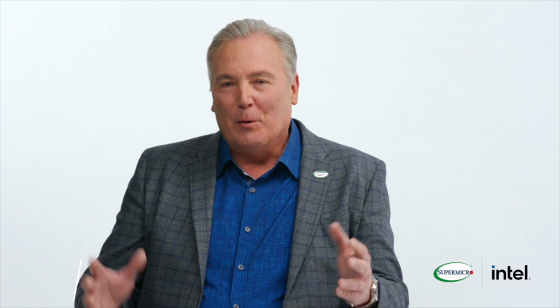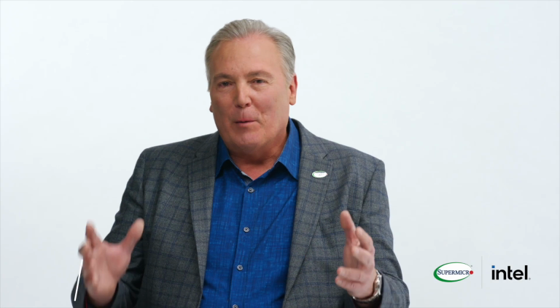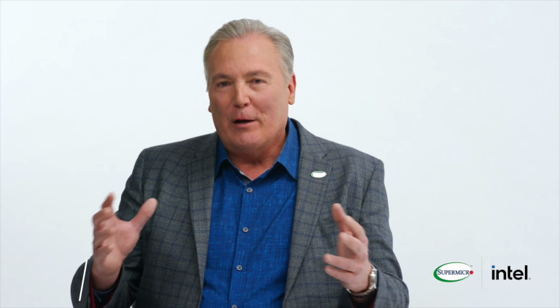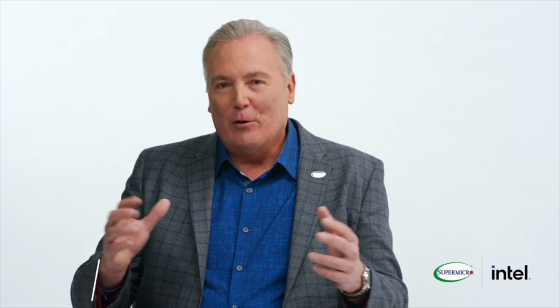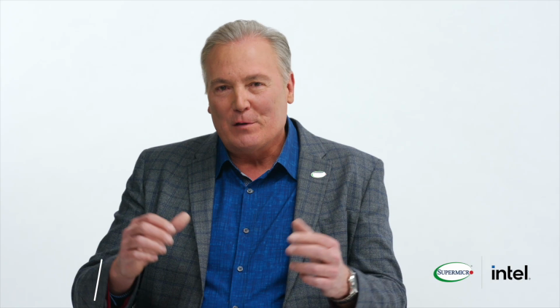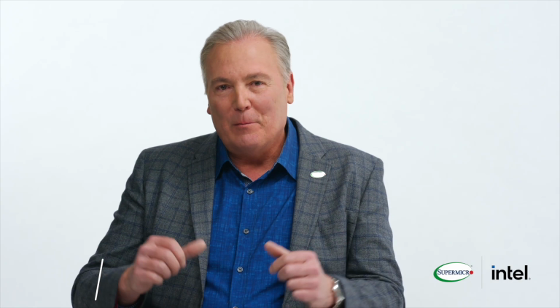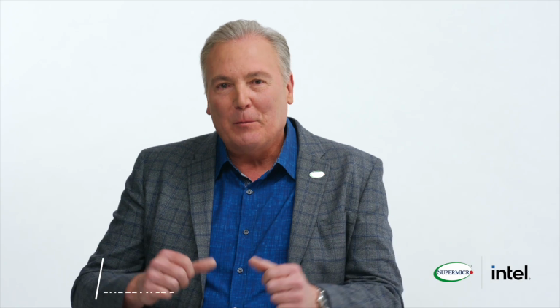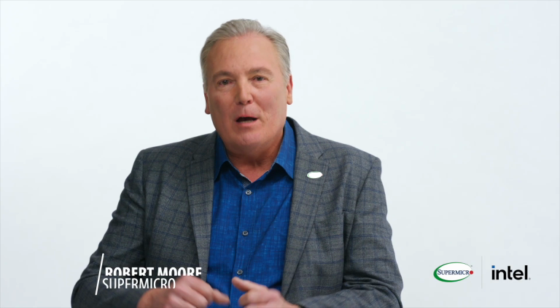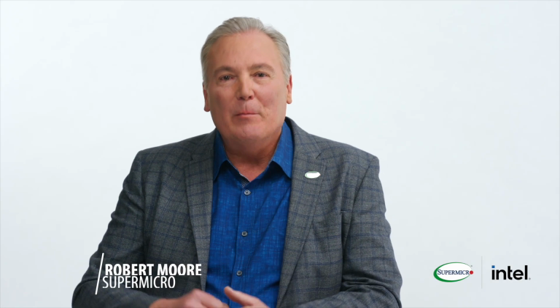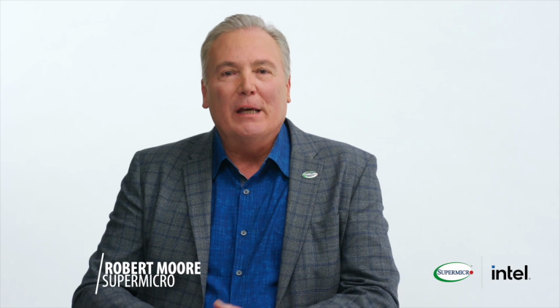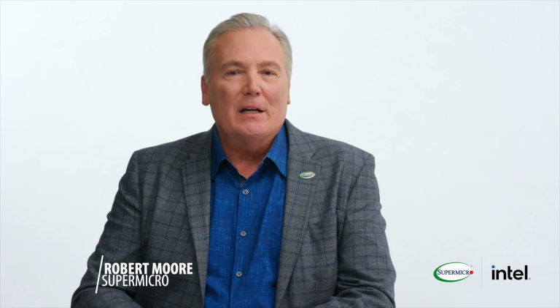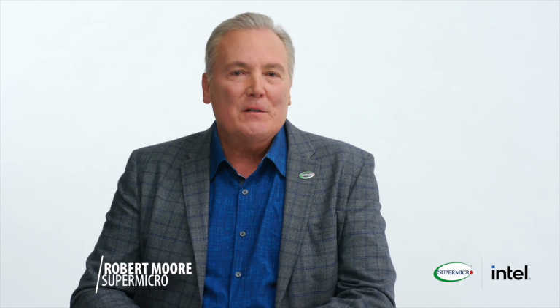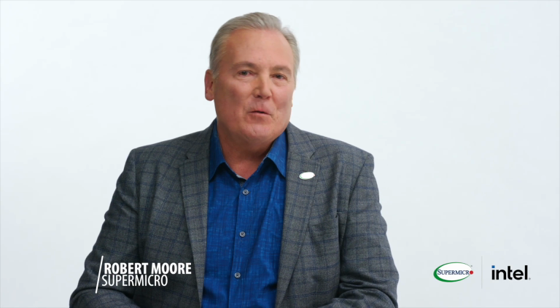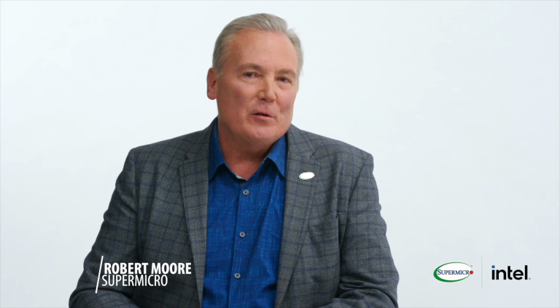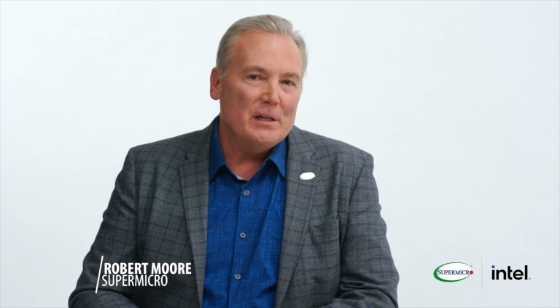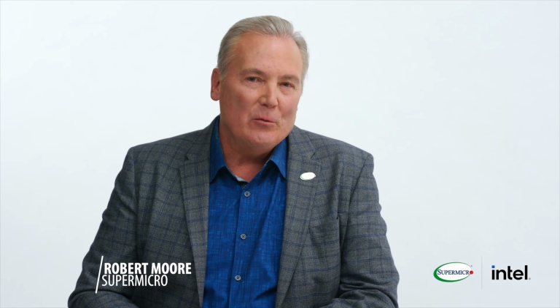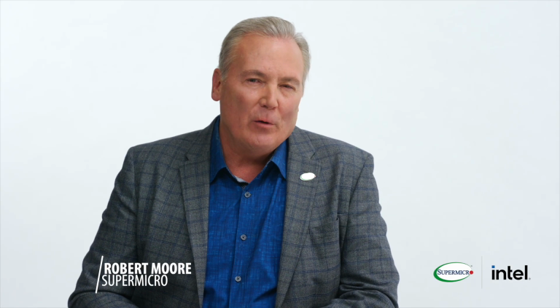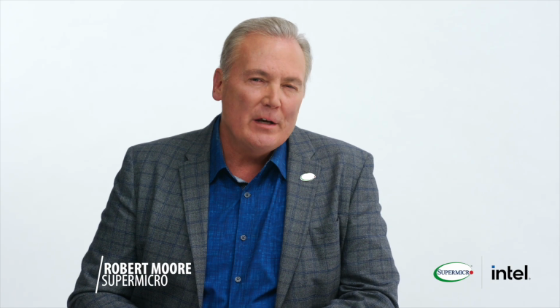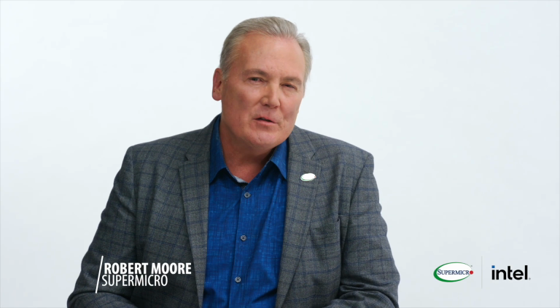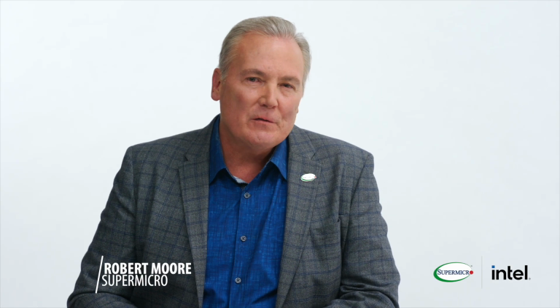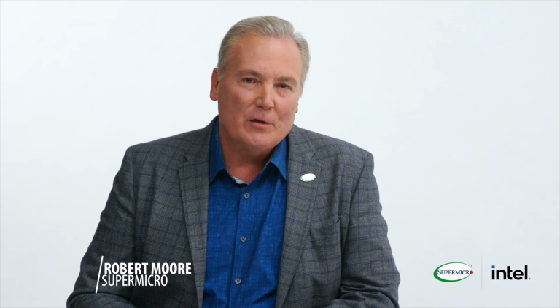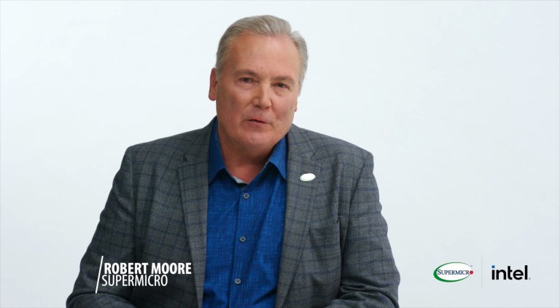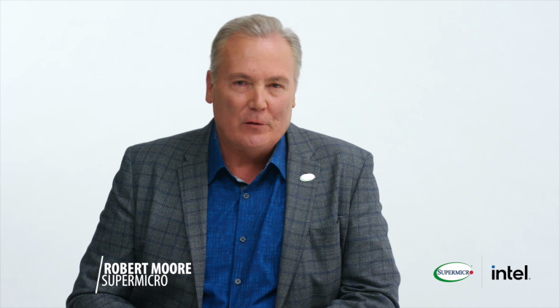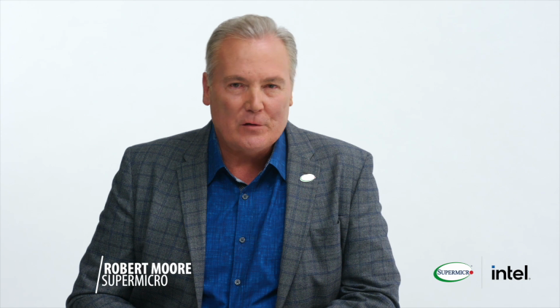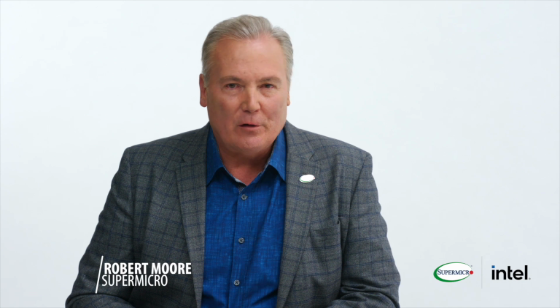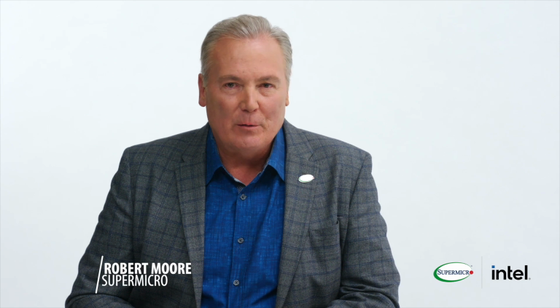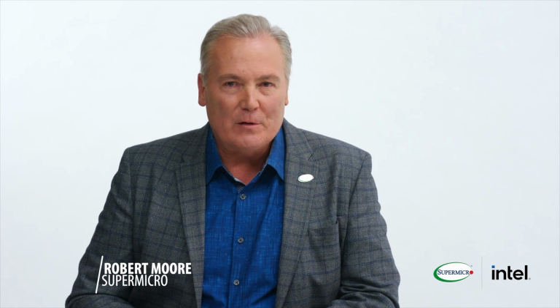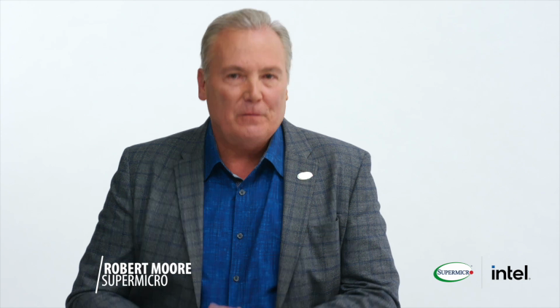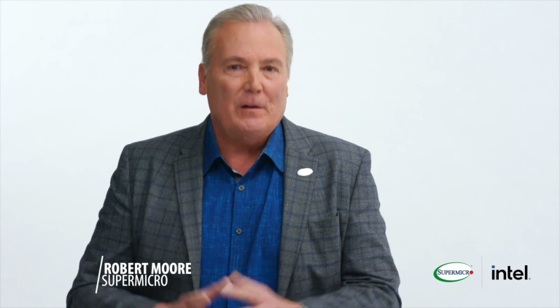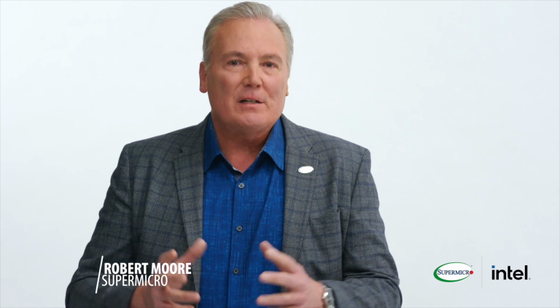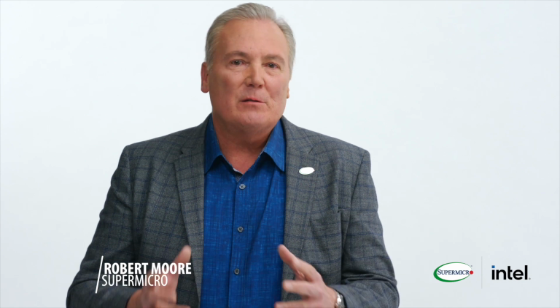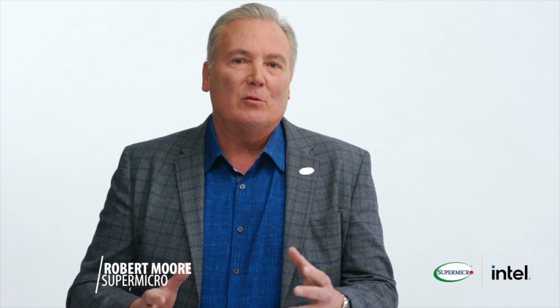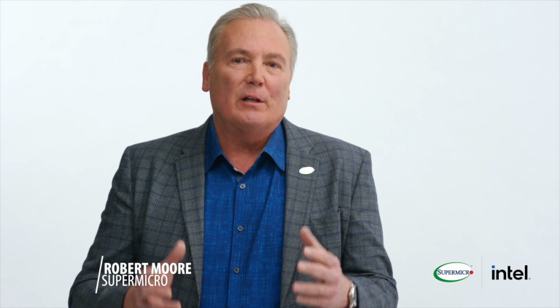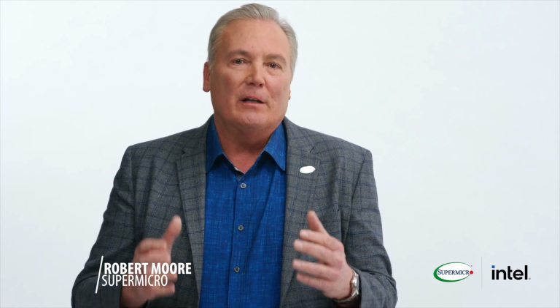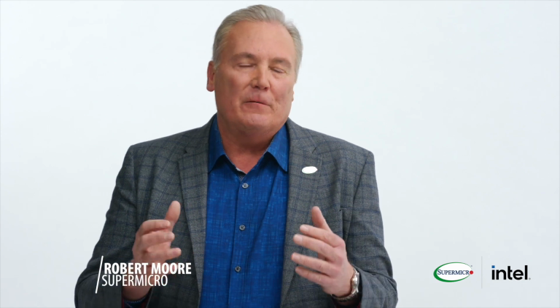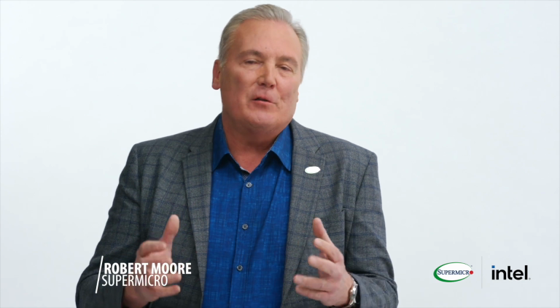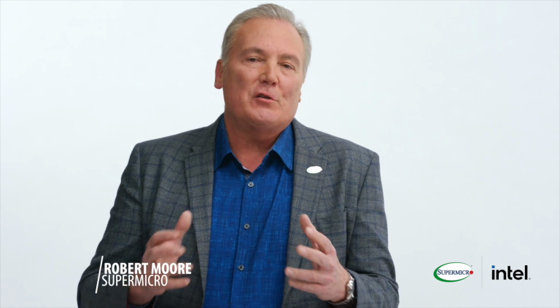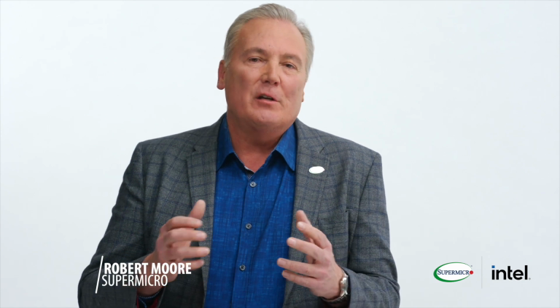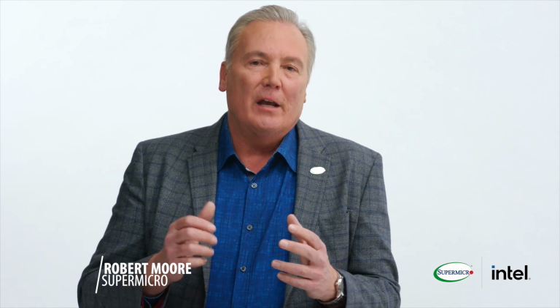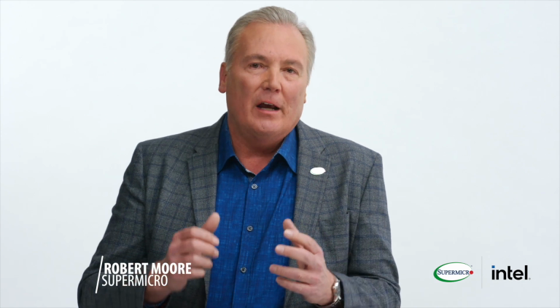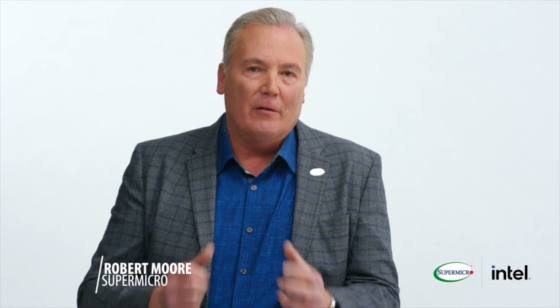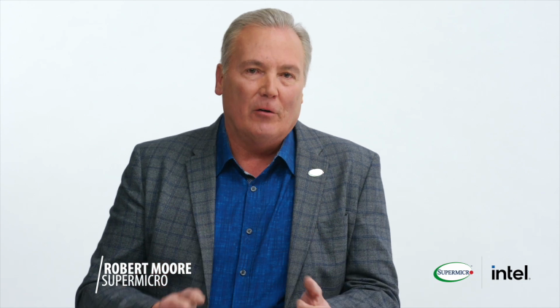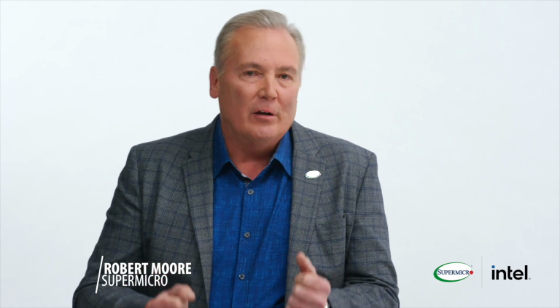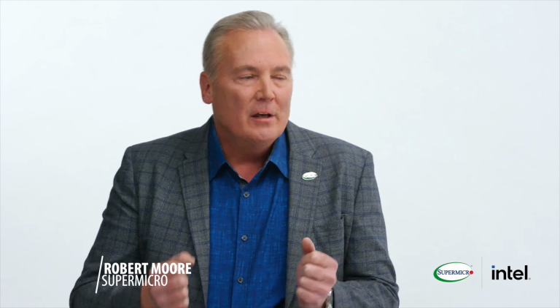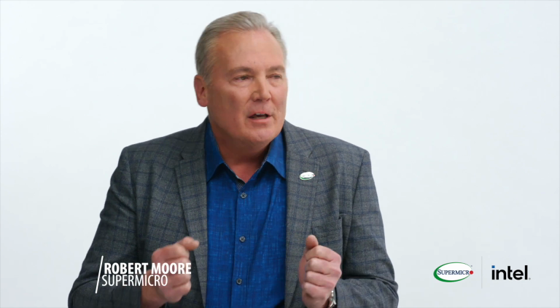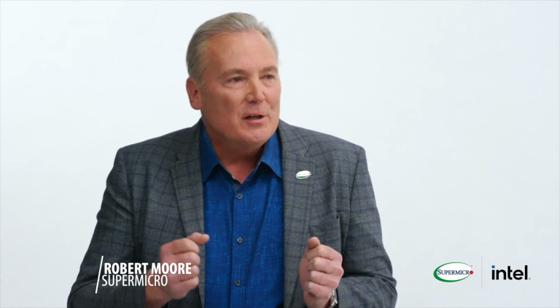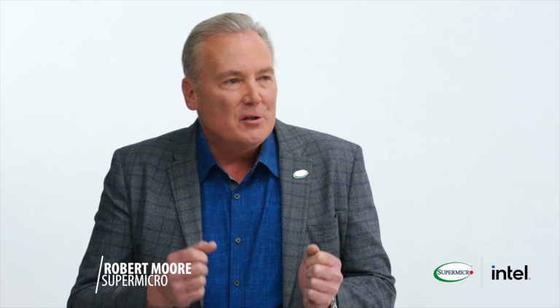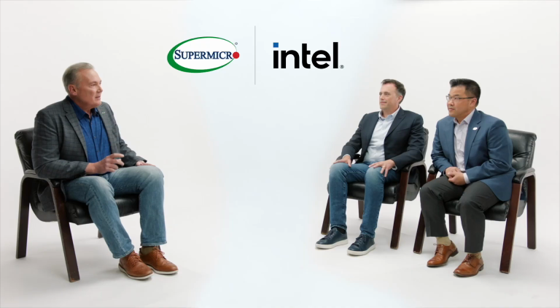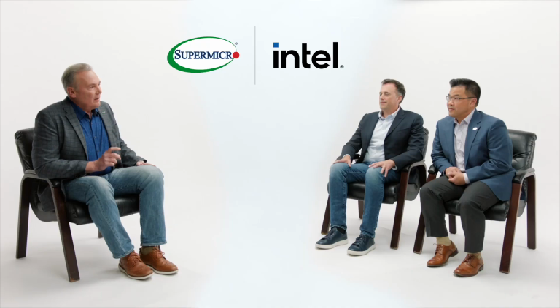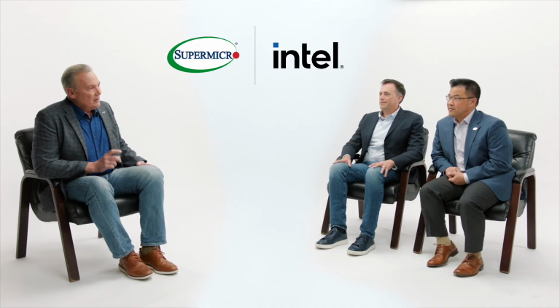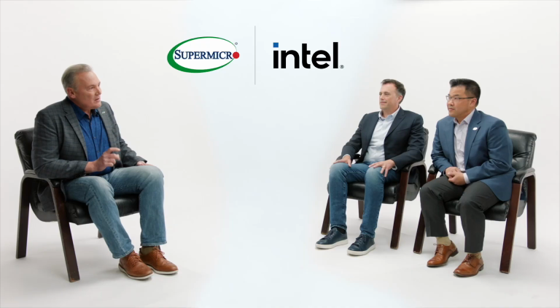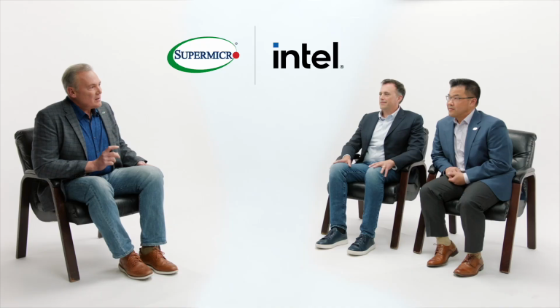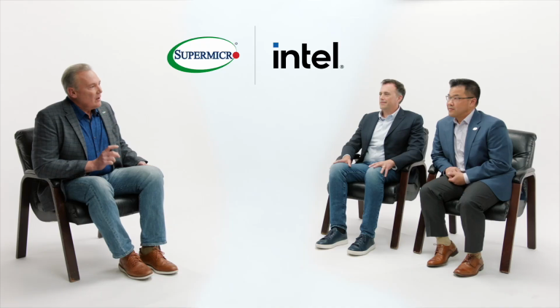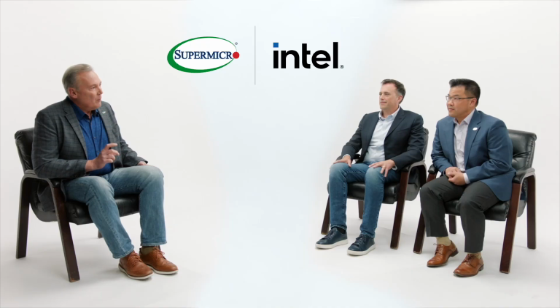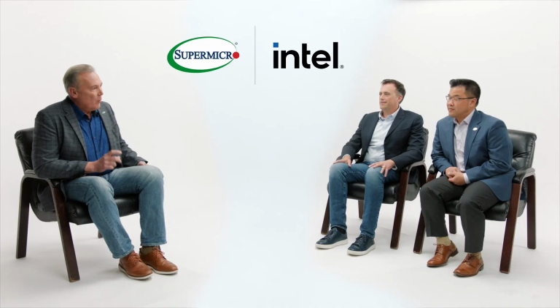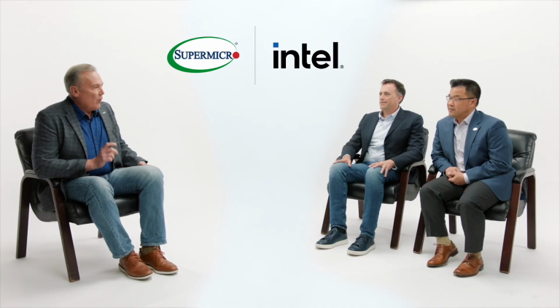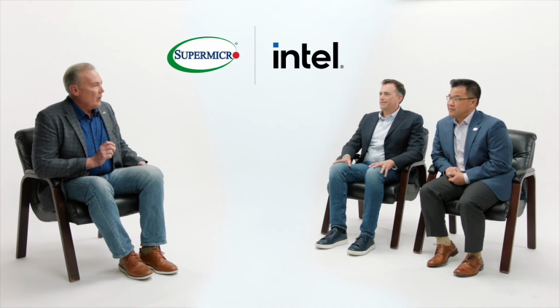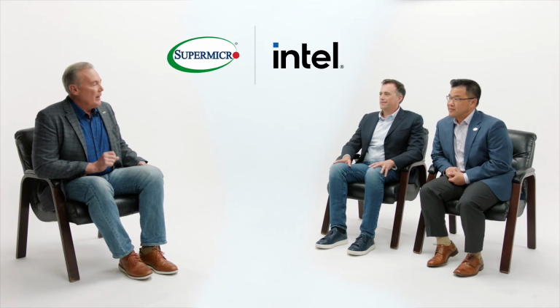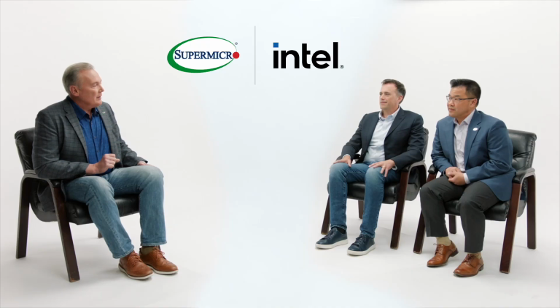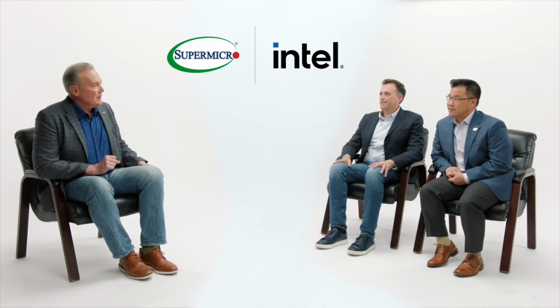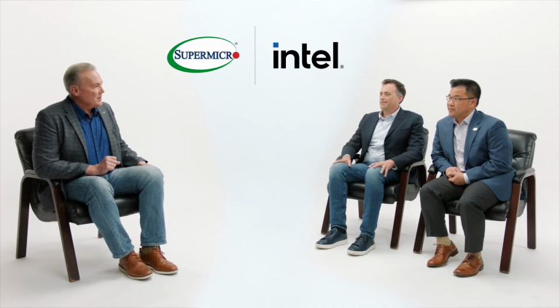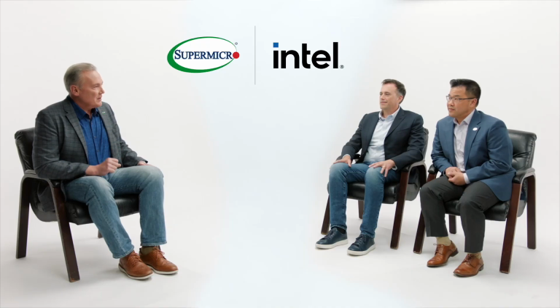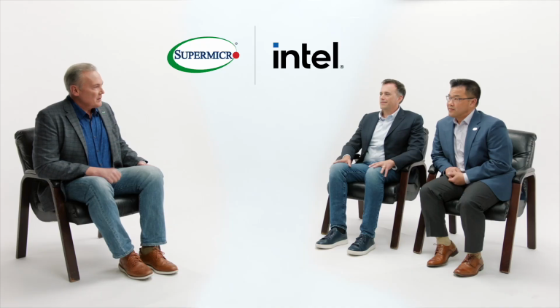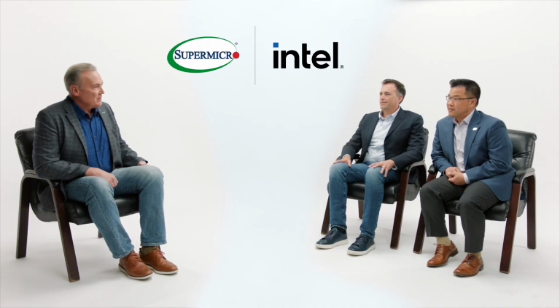Supermicro's upcoming X14 range of servers are the most flexible and efficient ever. Jerry, tell us more about these systems.